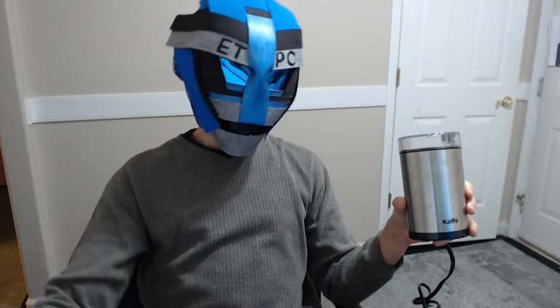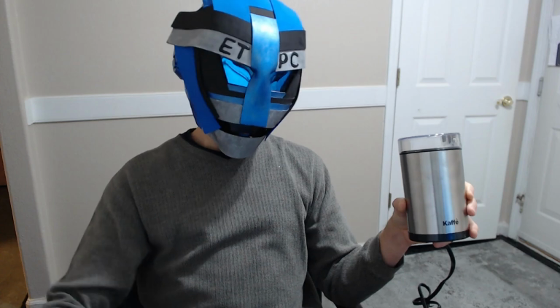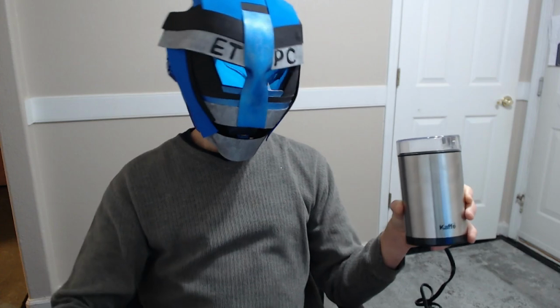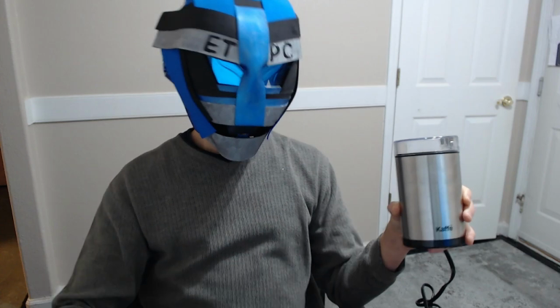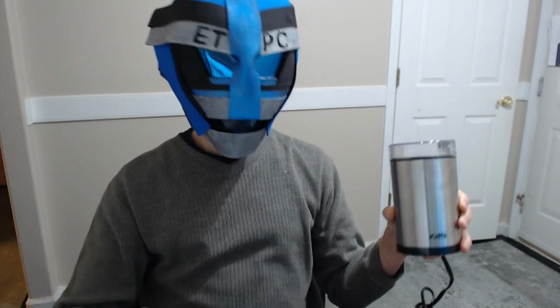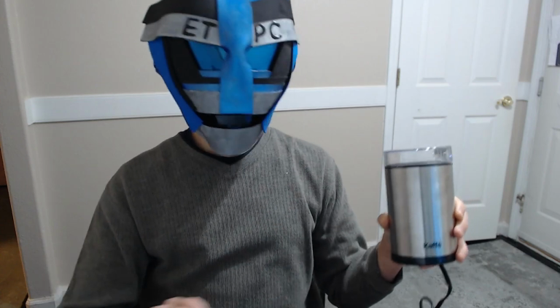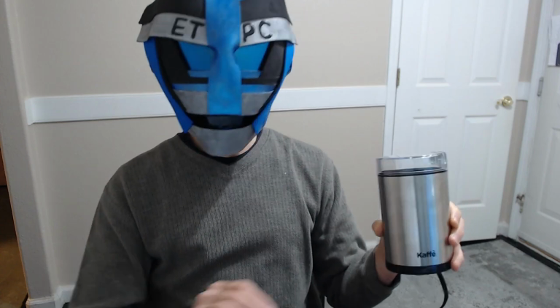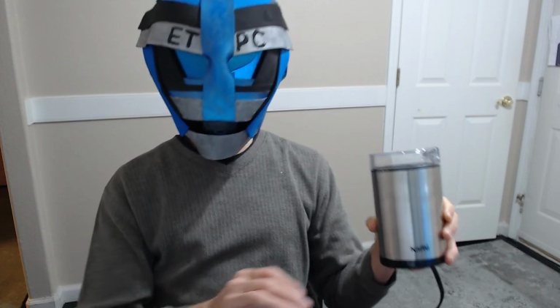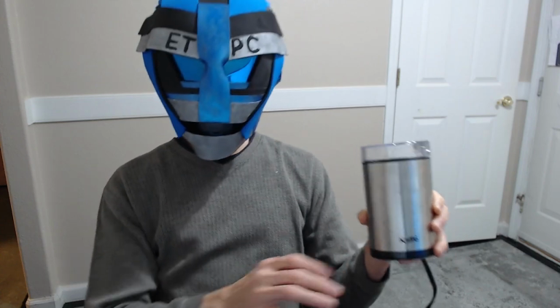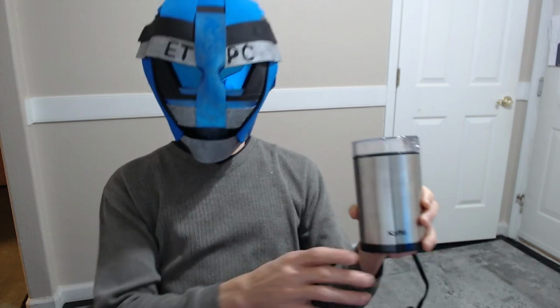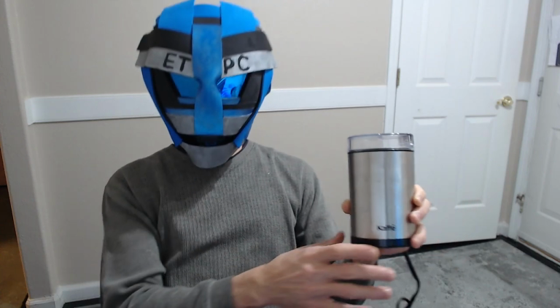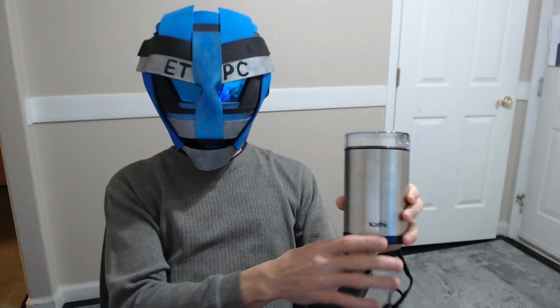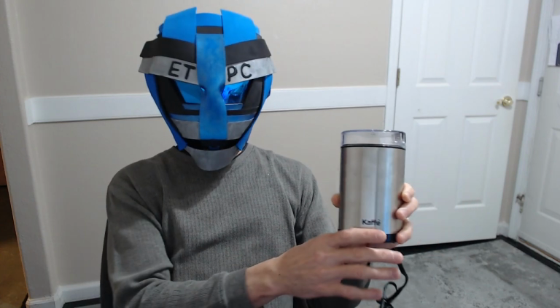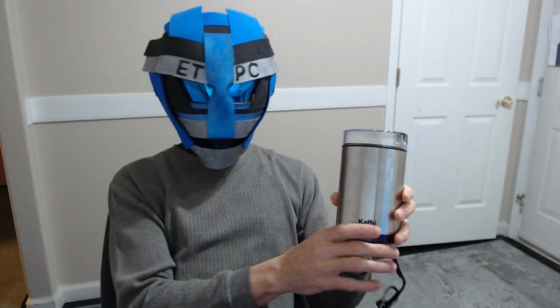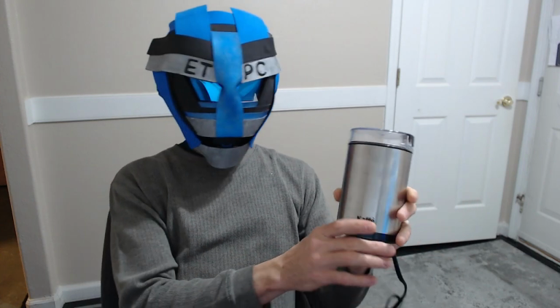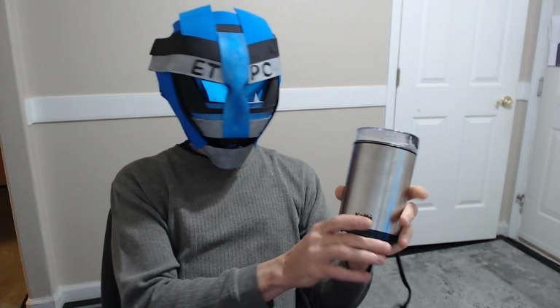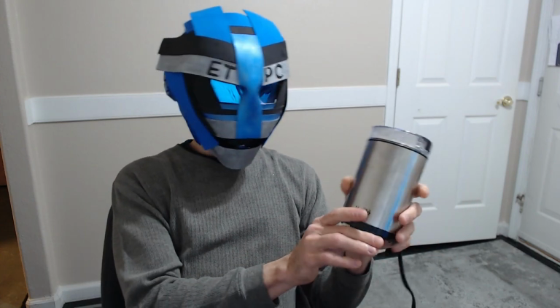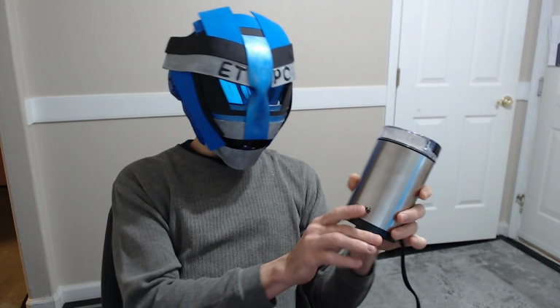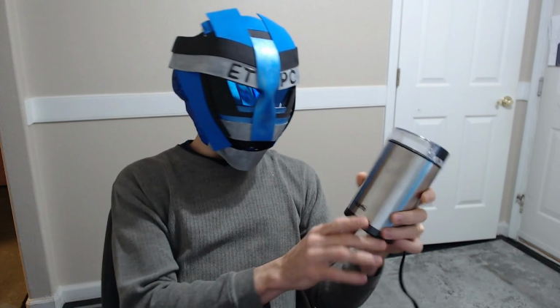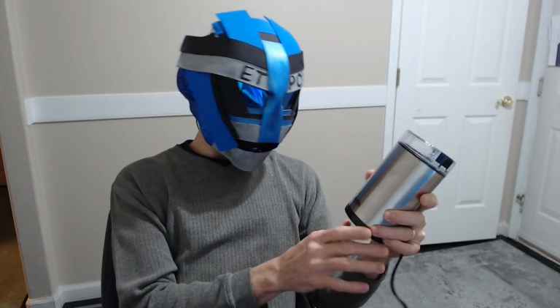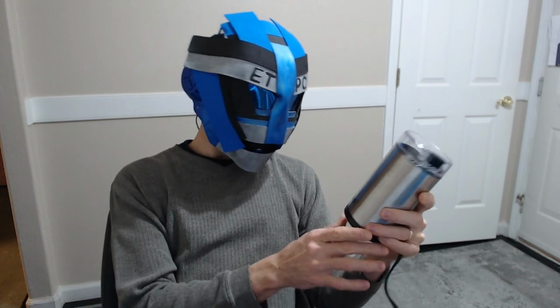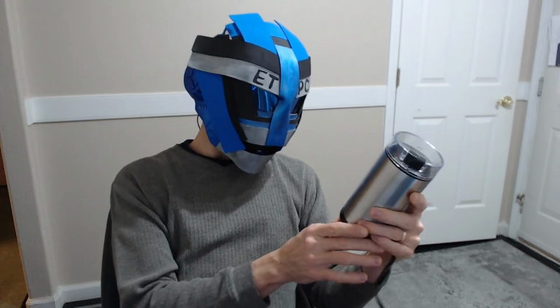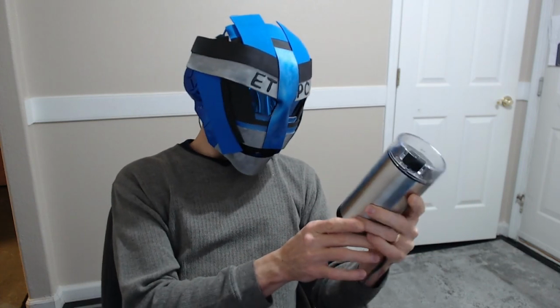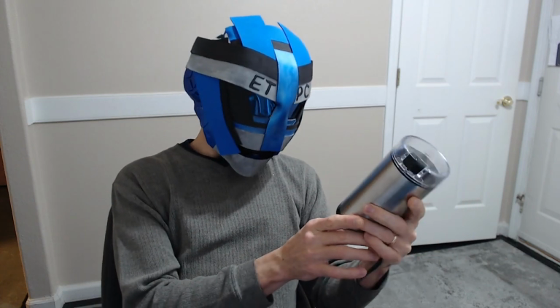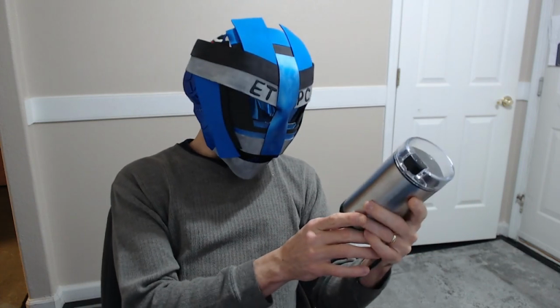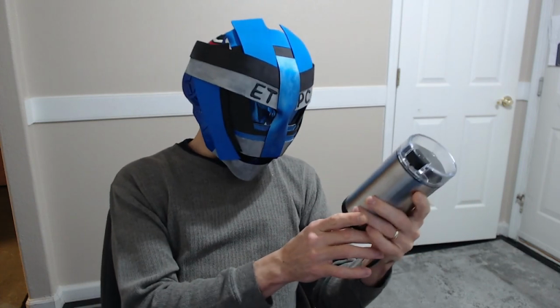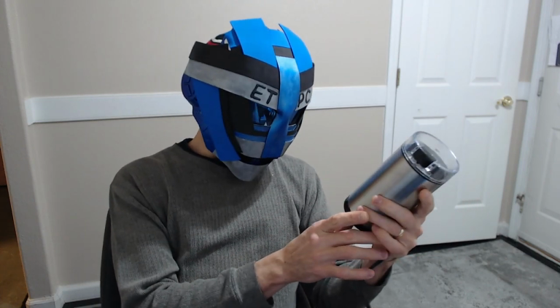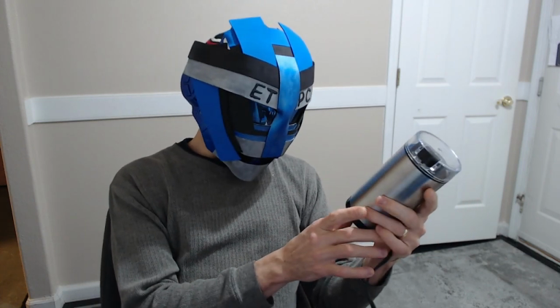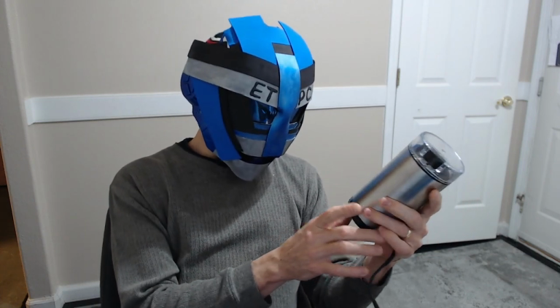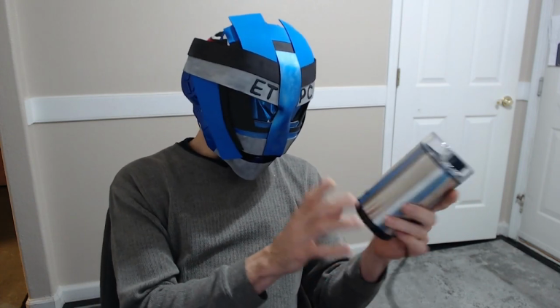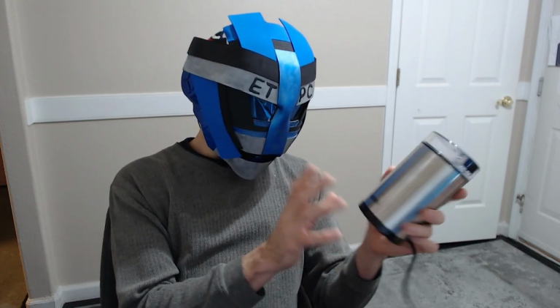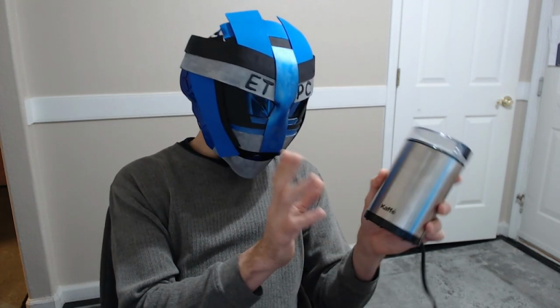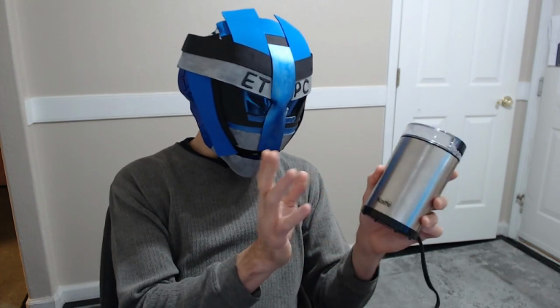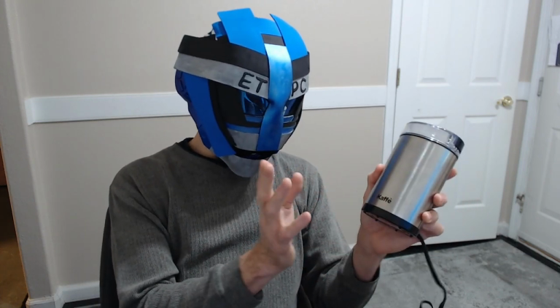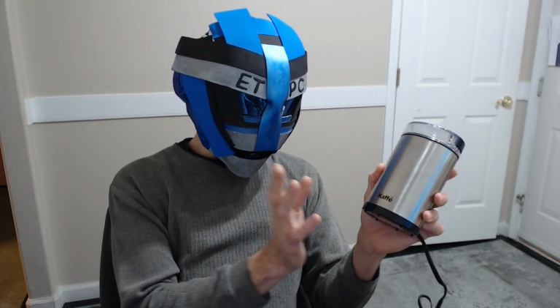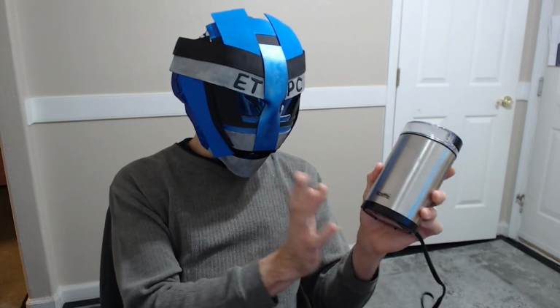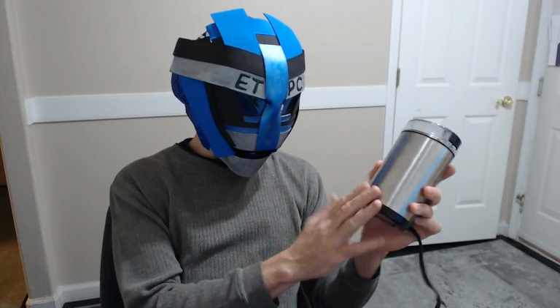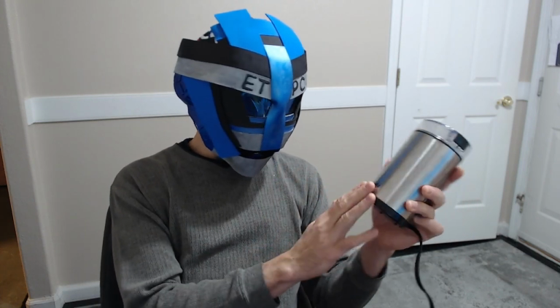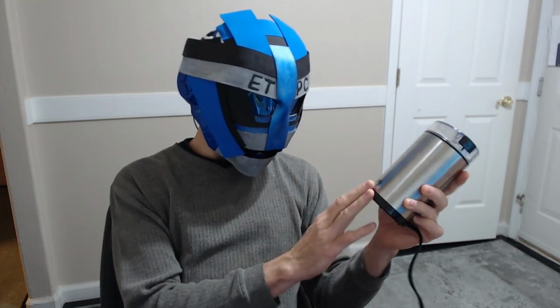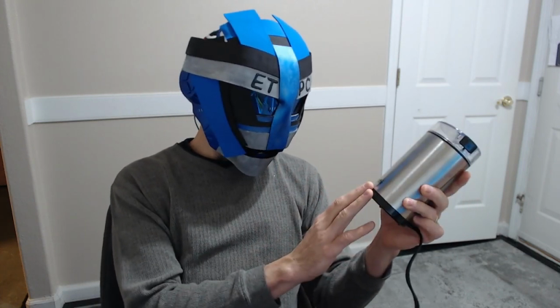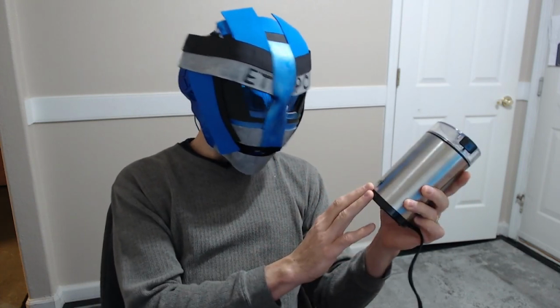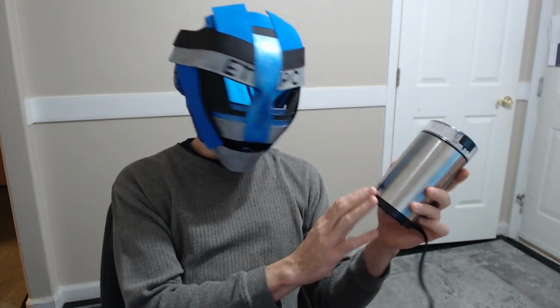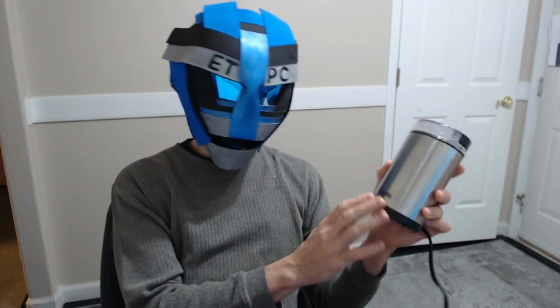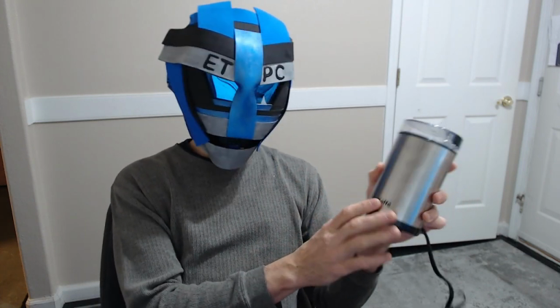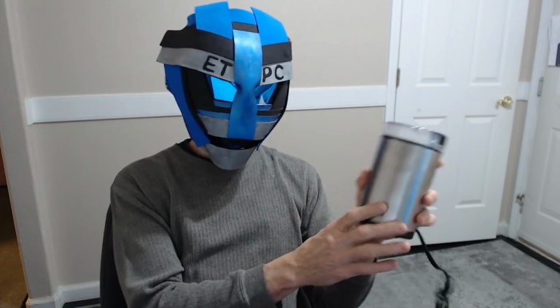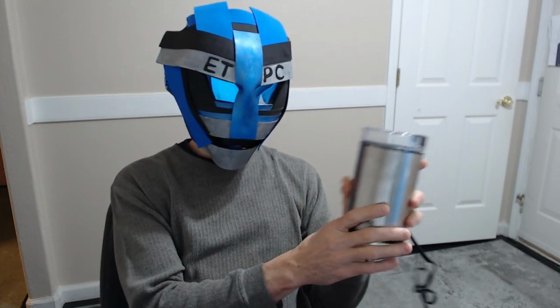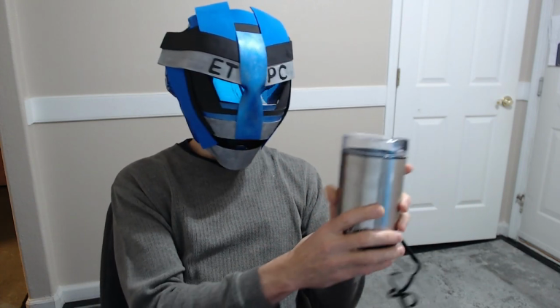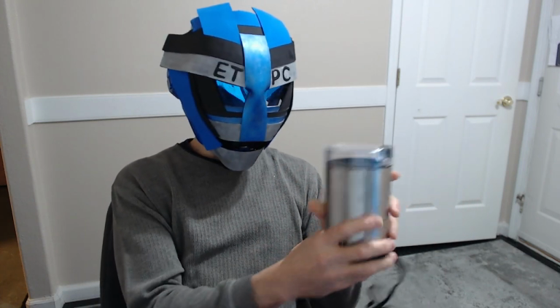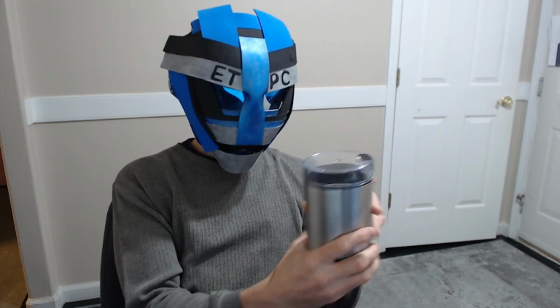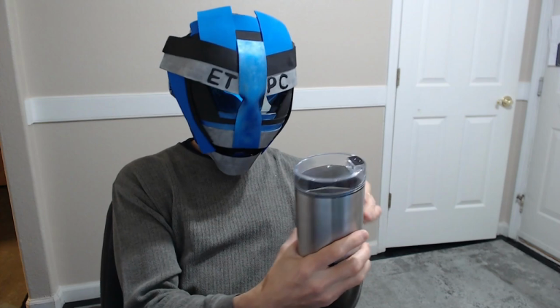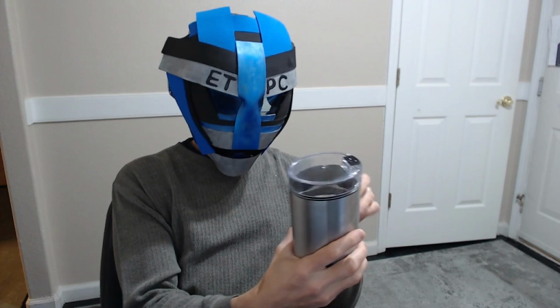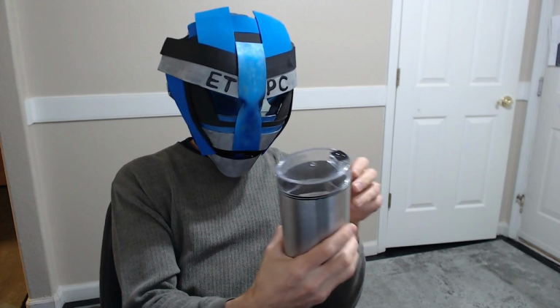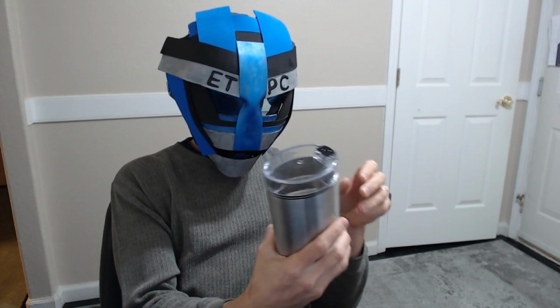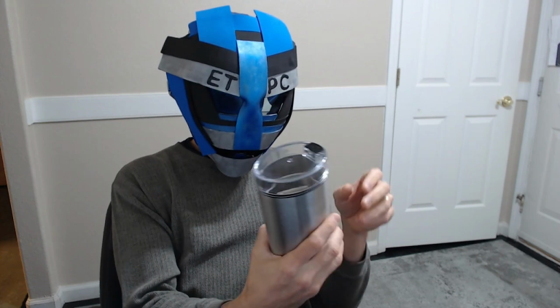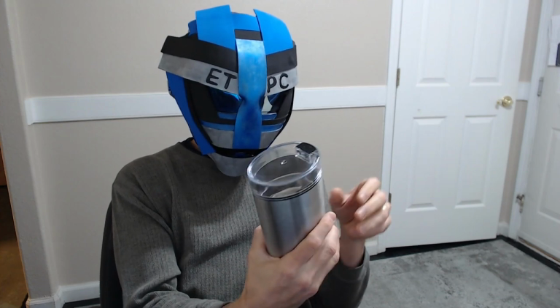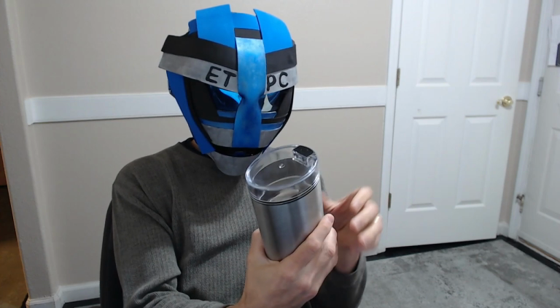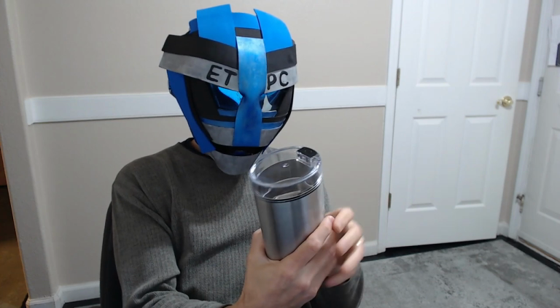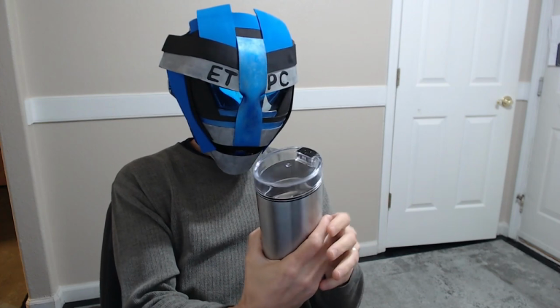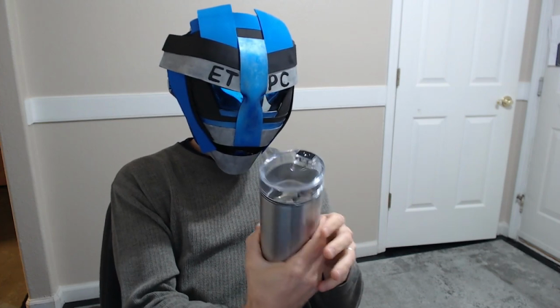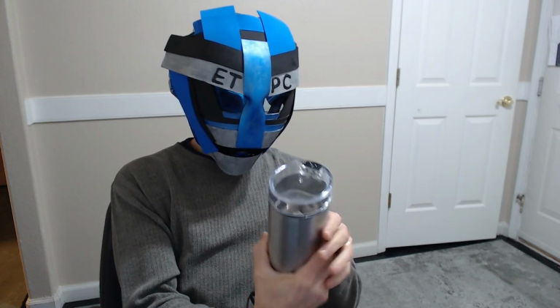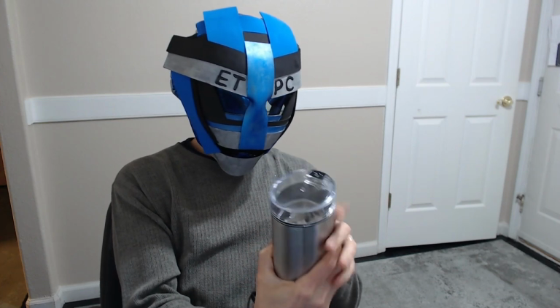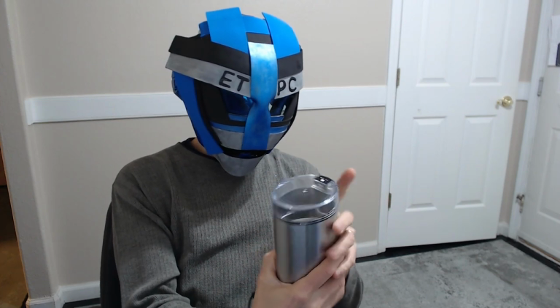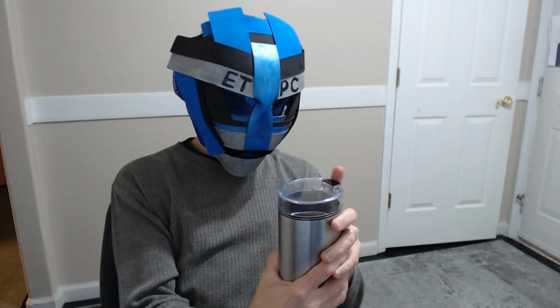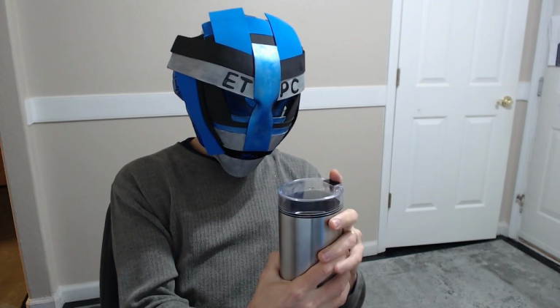Hey friends, welcome to another product review. We got this cafe coffee bean grinder.